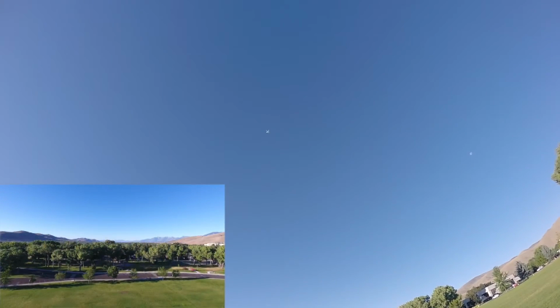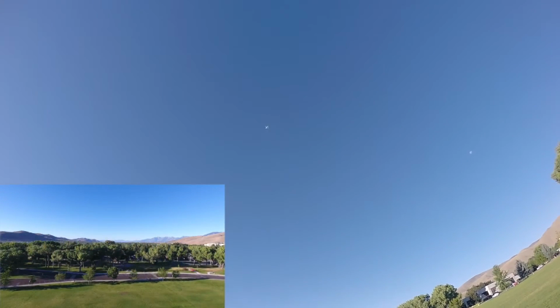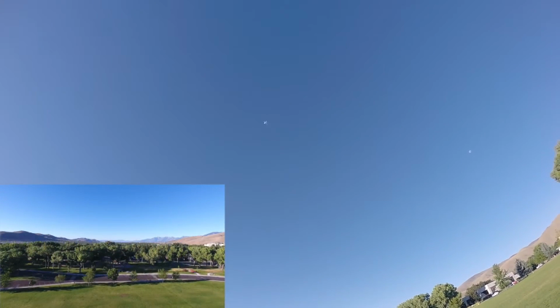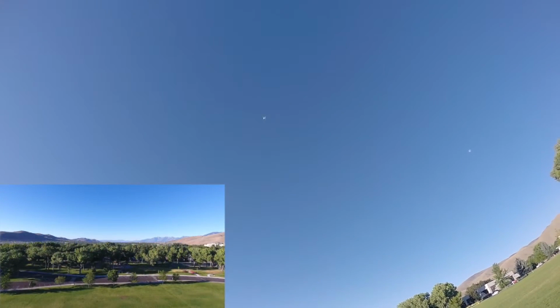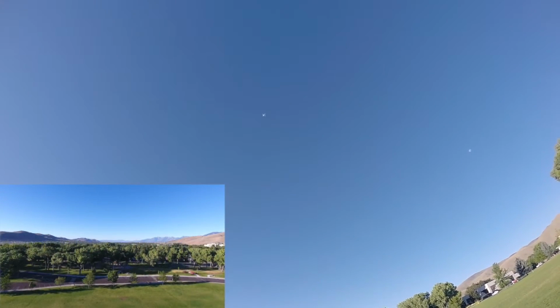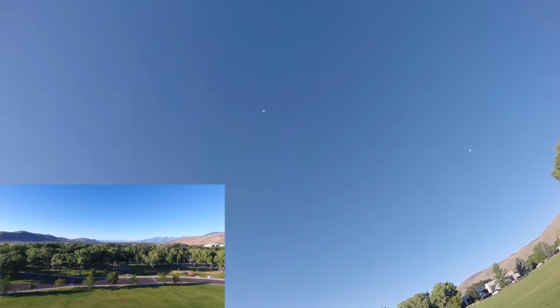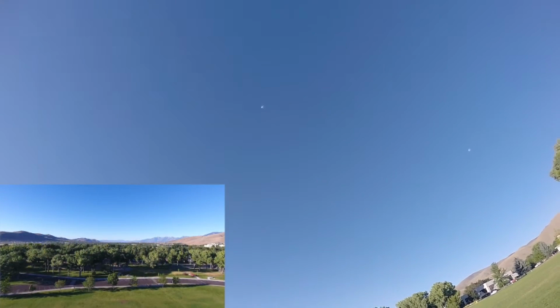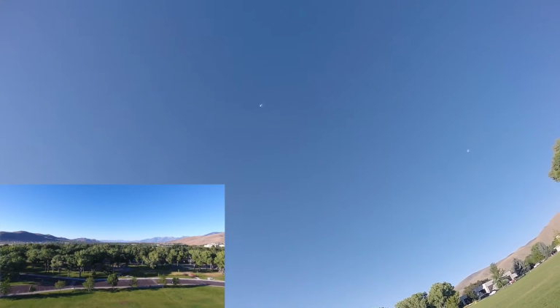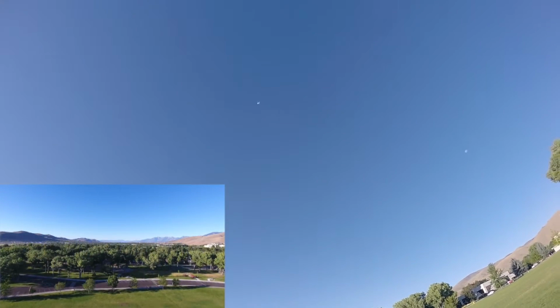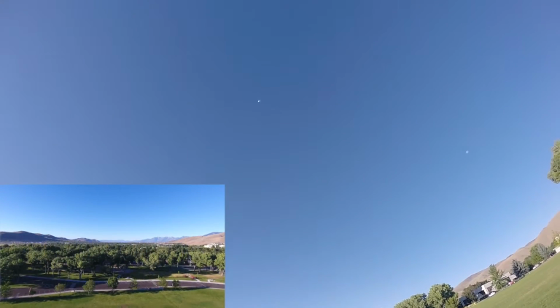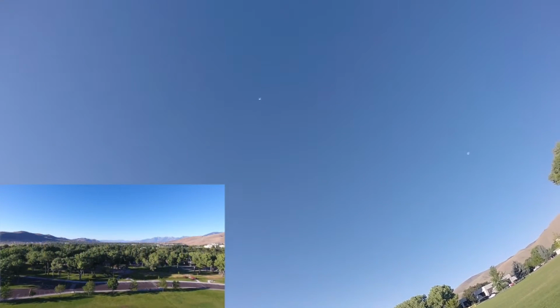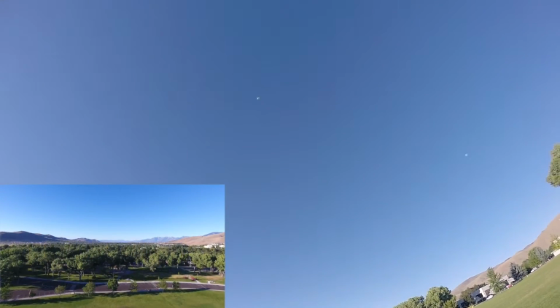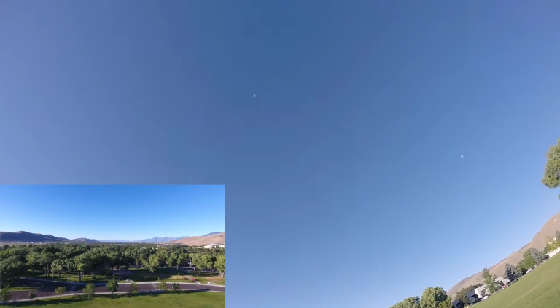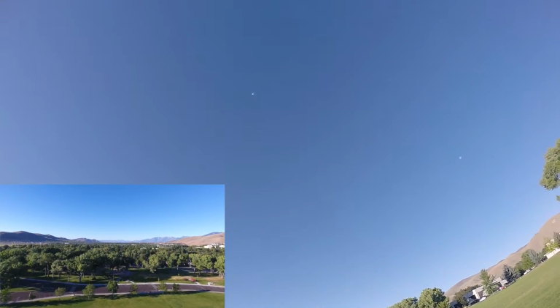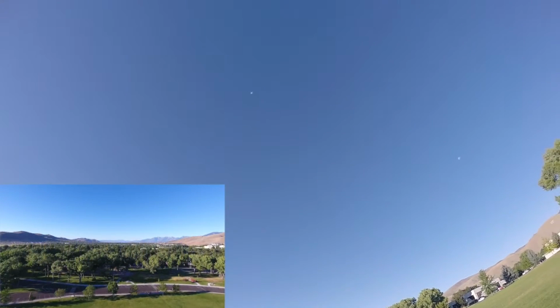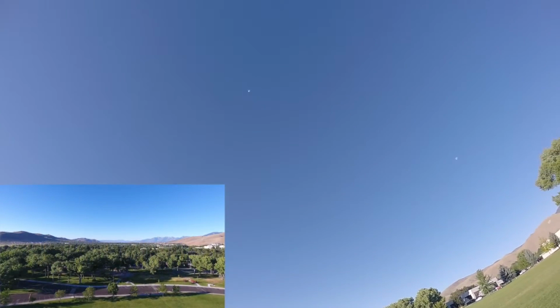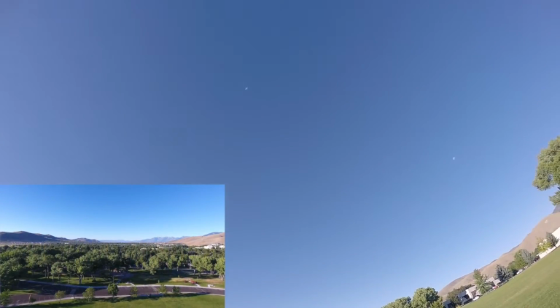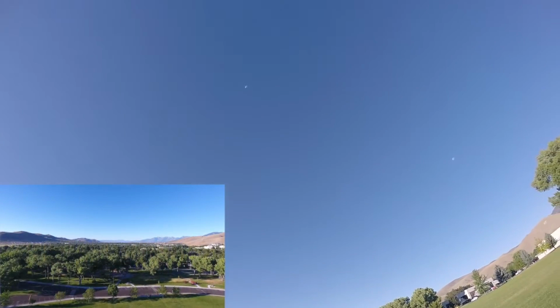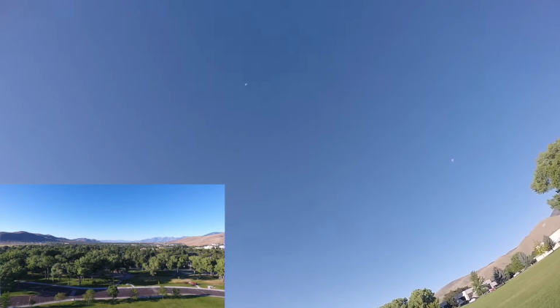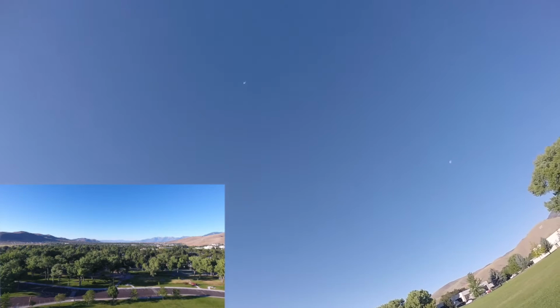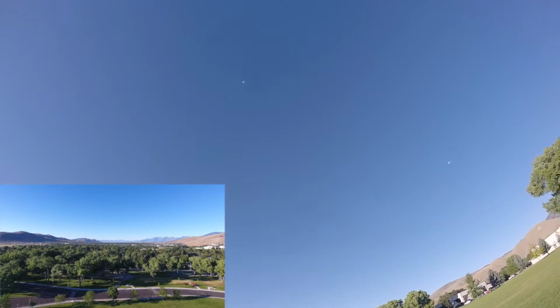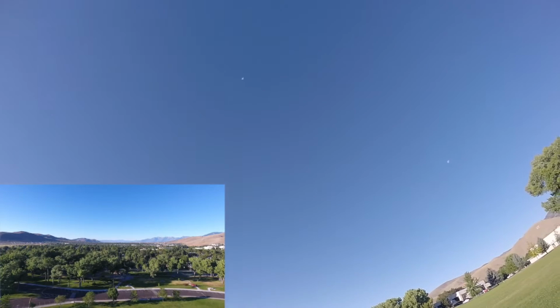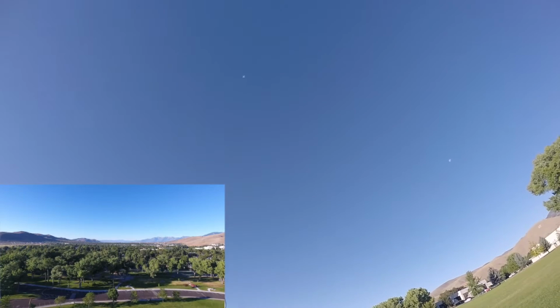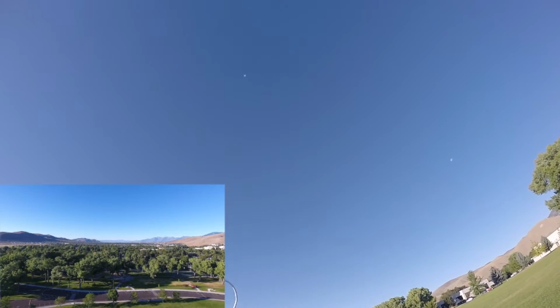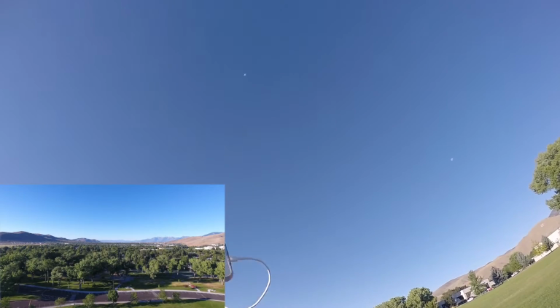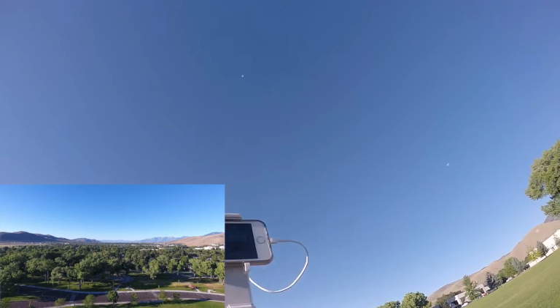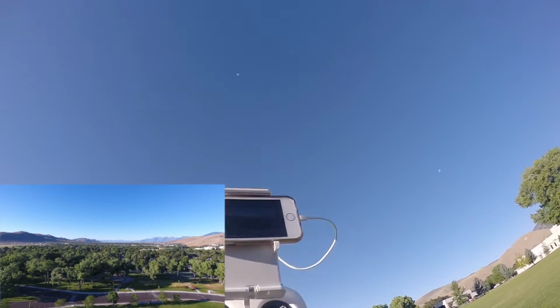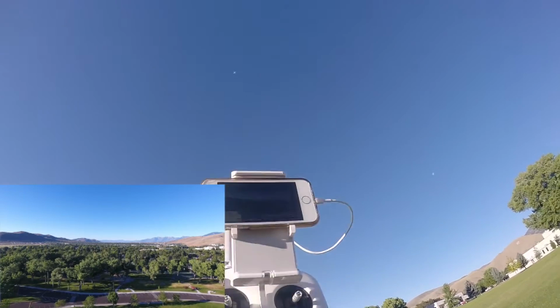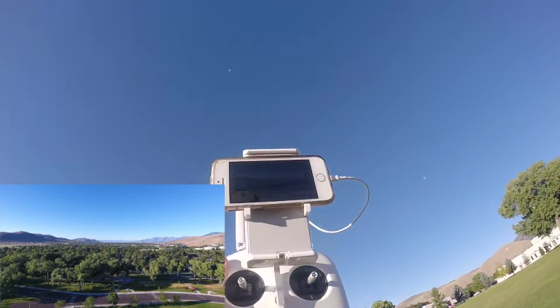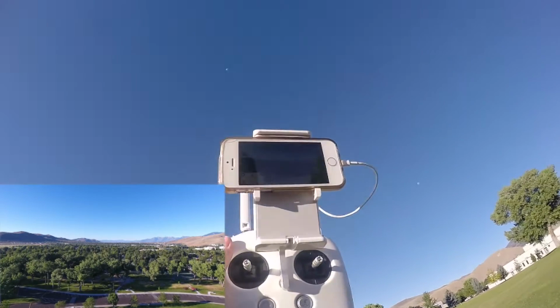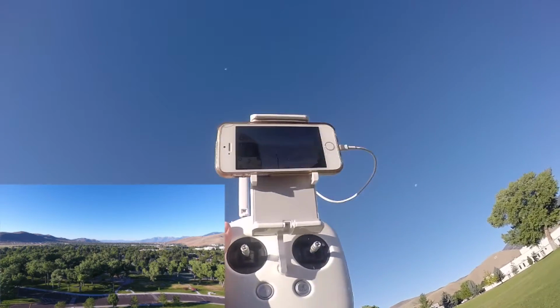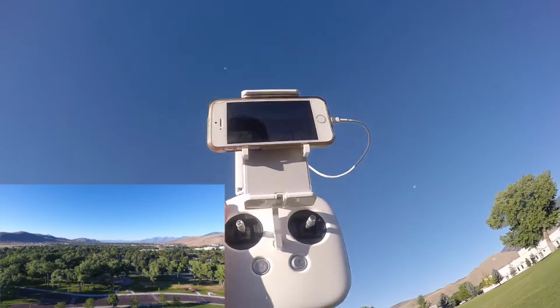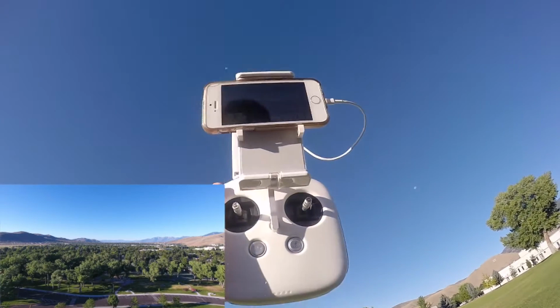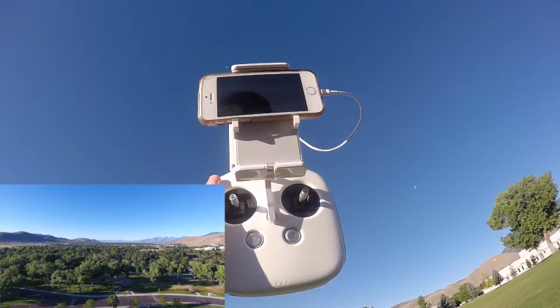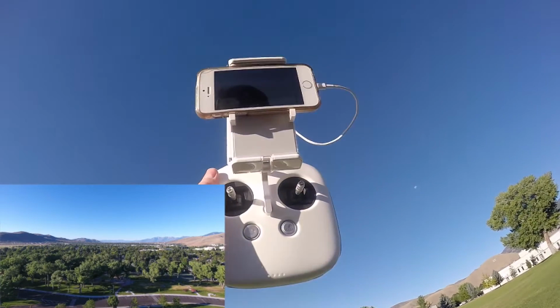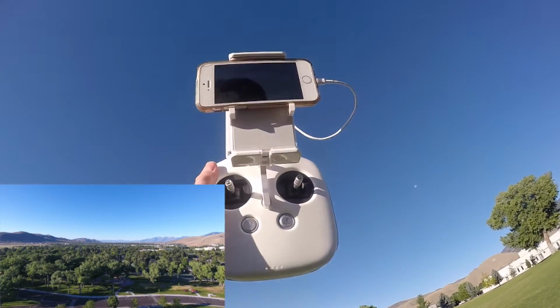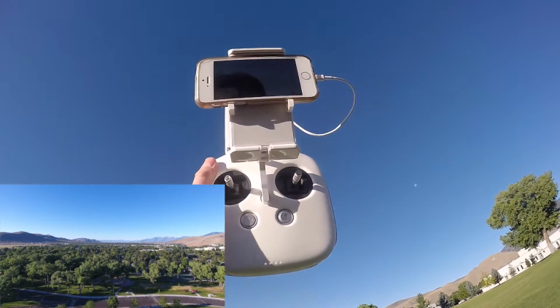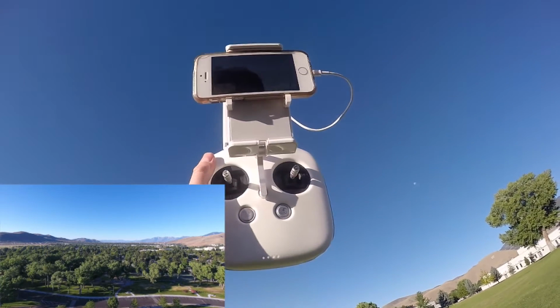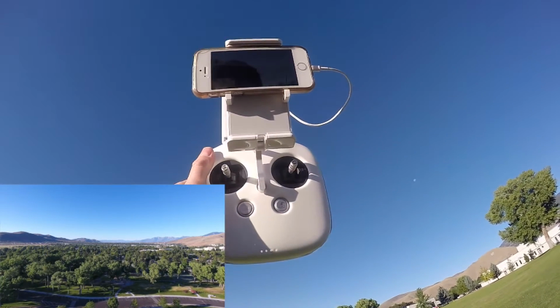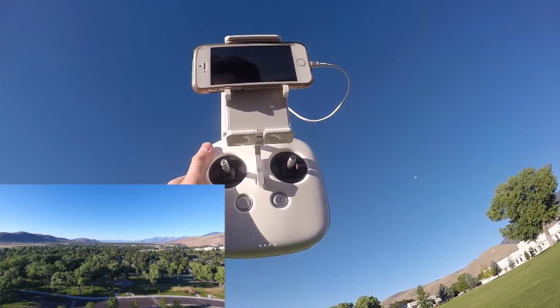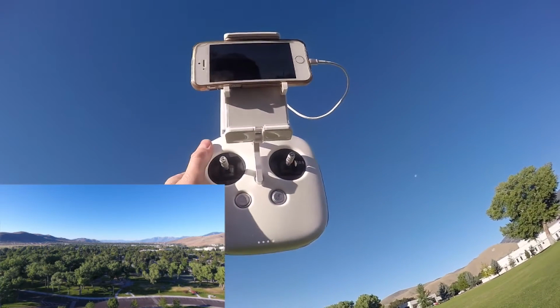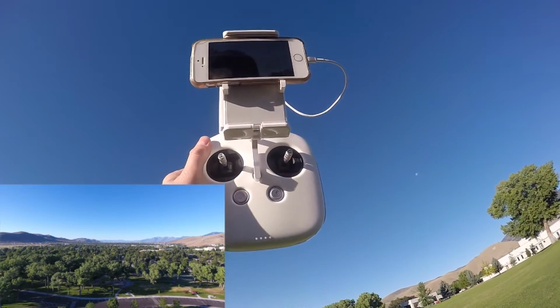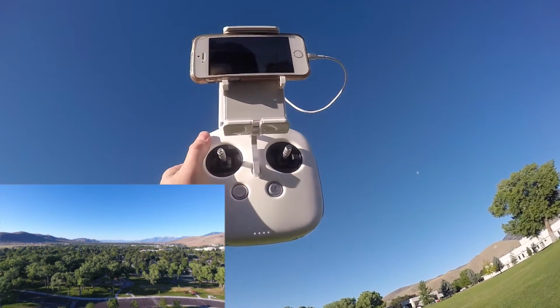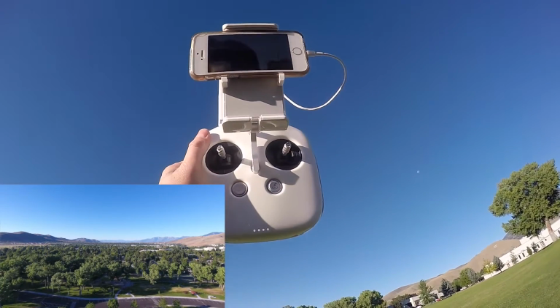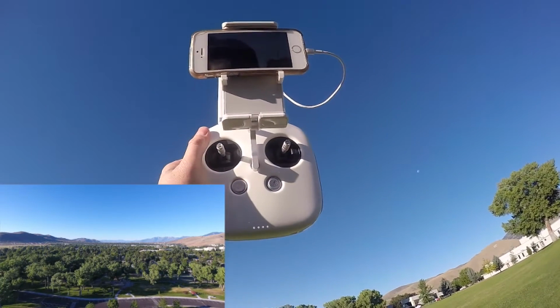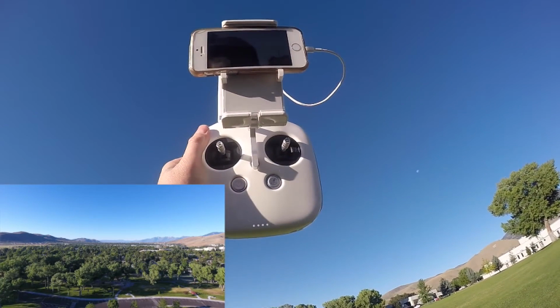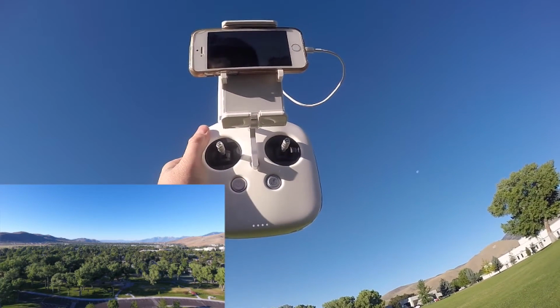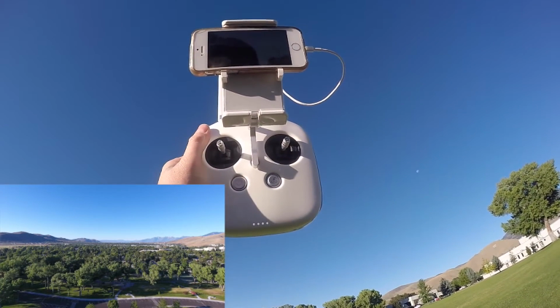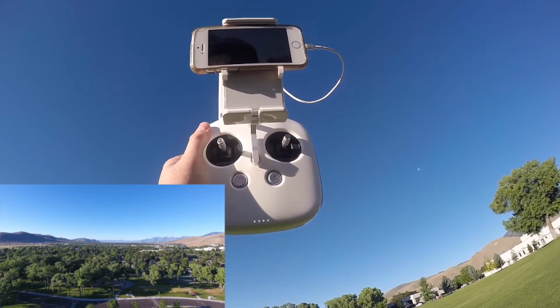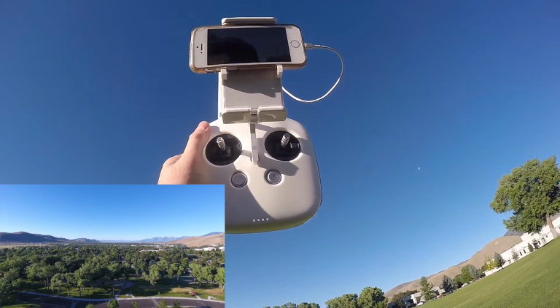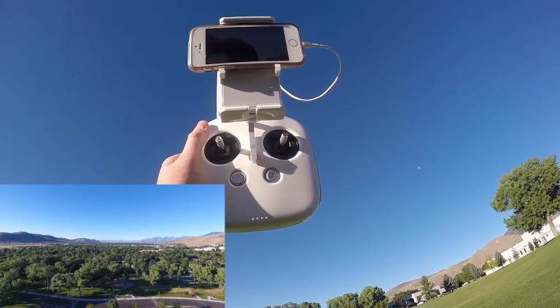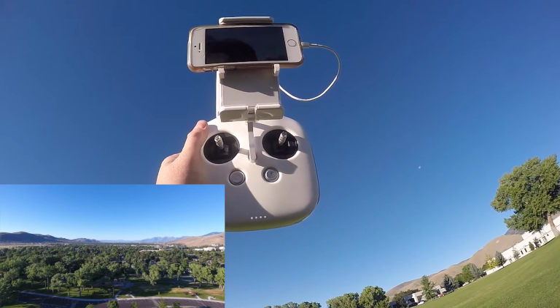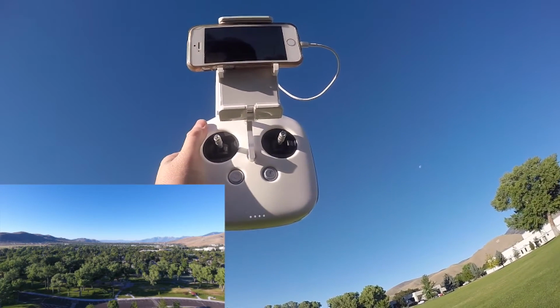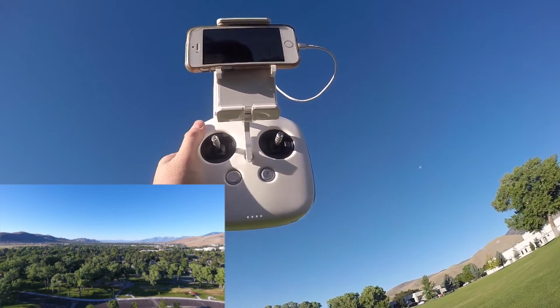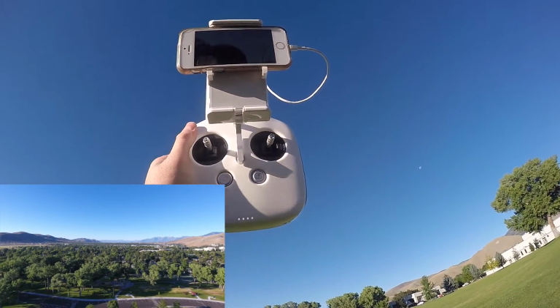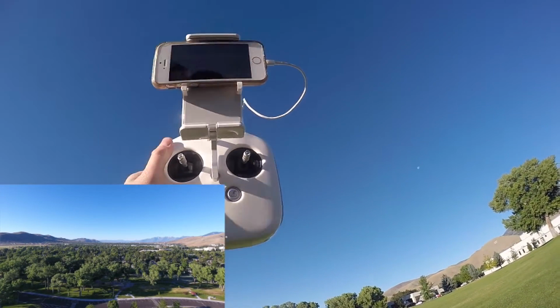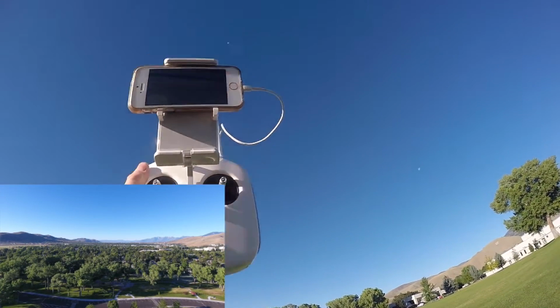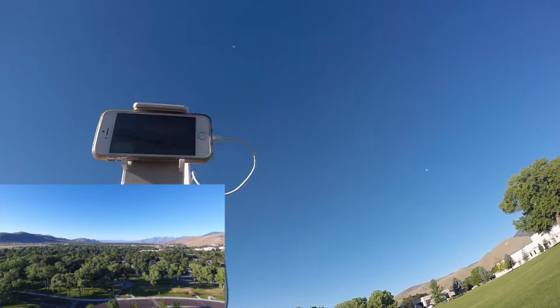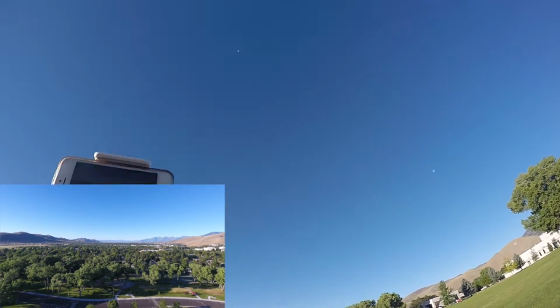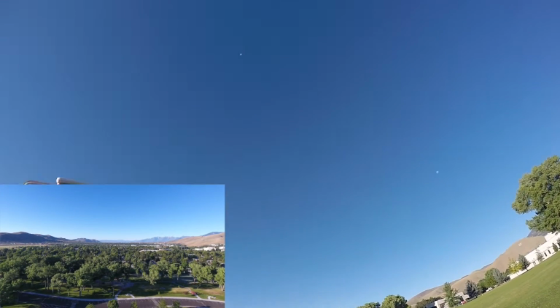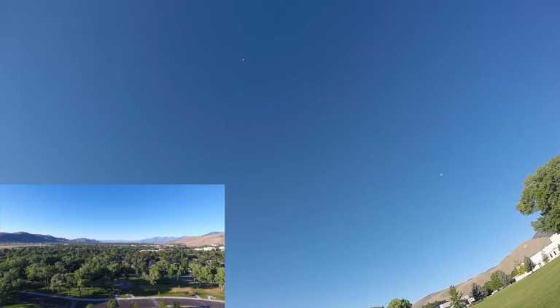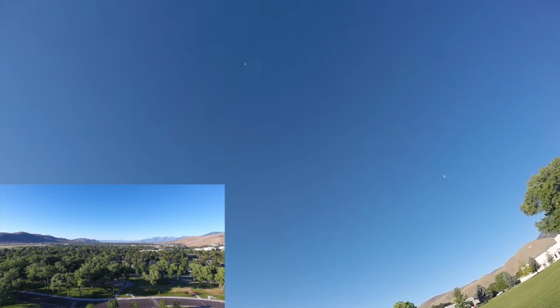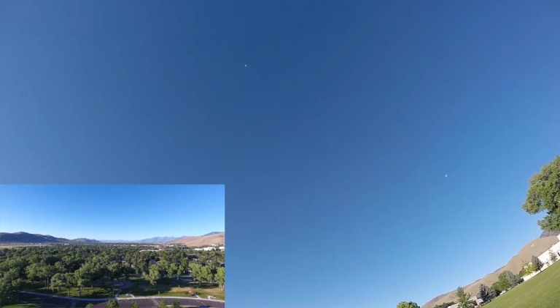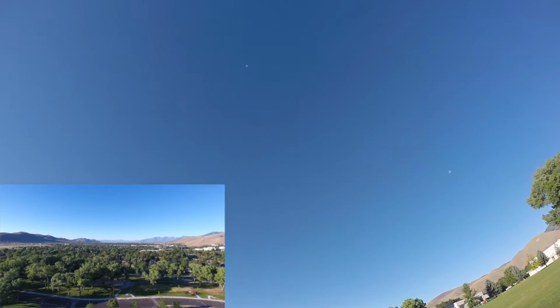Let off — still climbing, still climbing. Still climbing; it thinks it's at 178 feet.